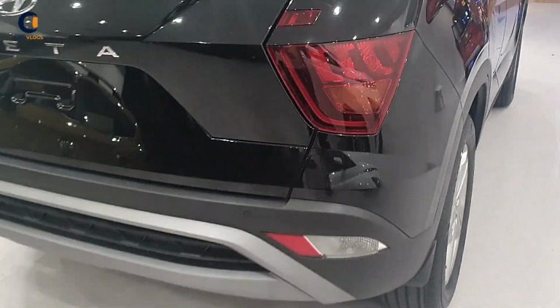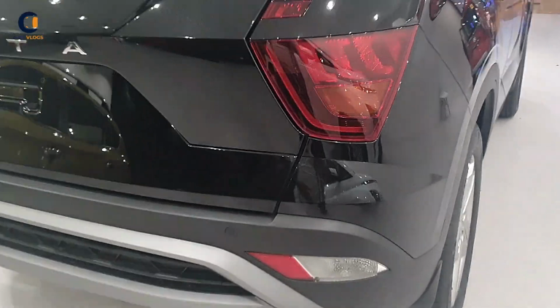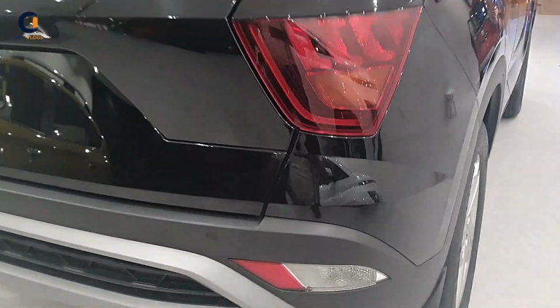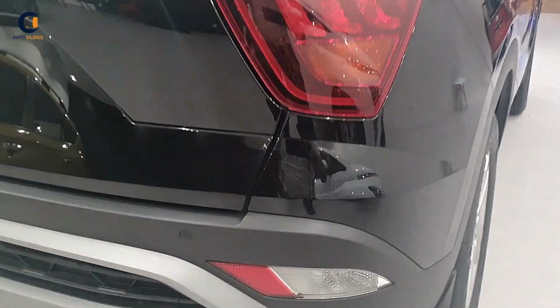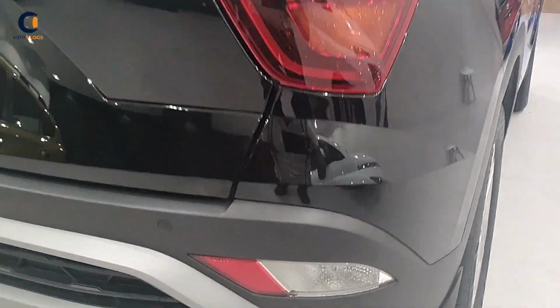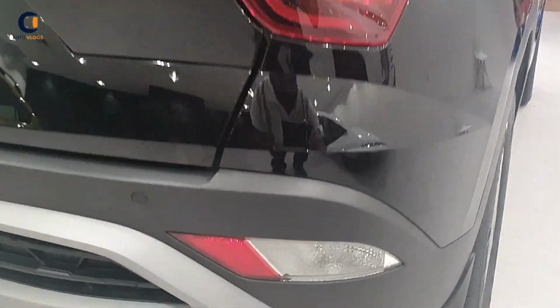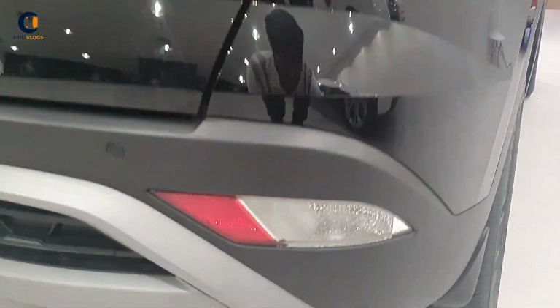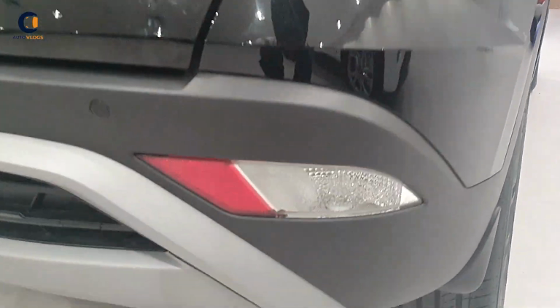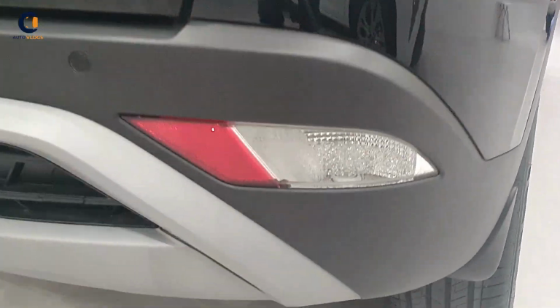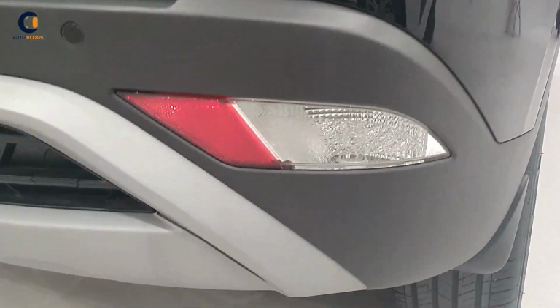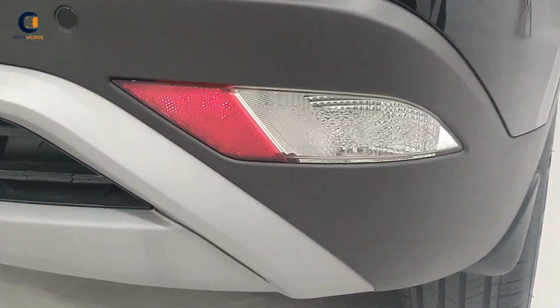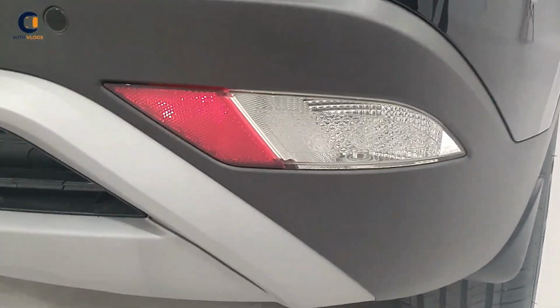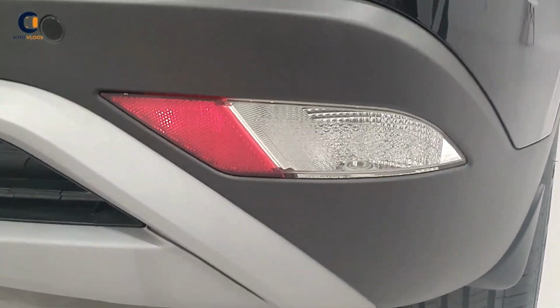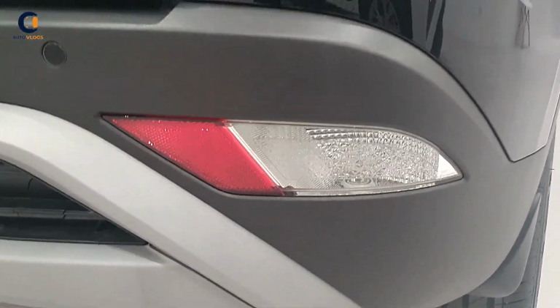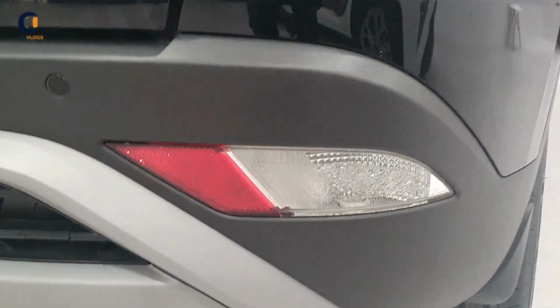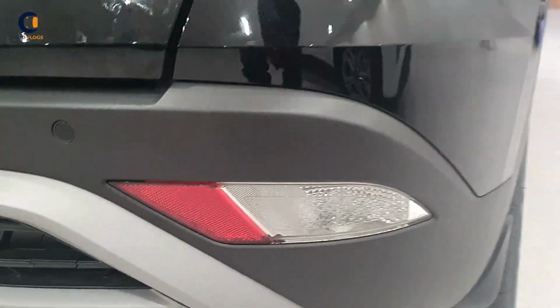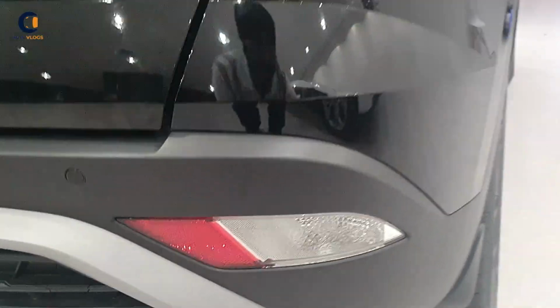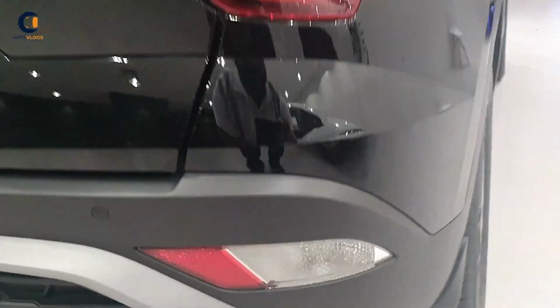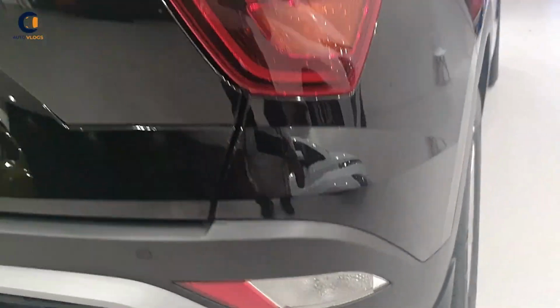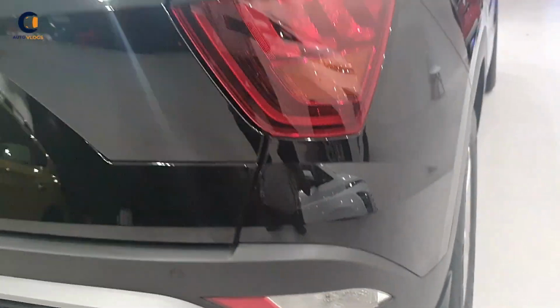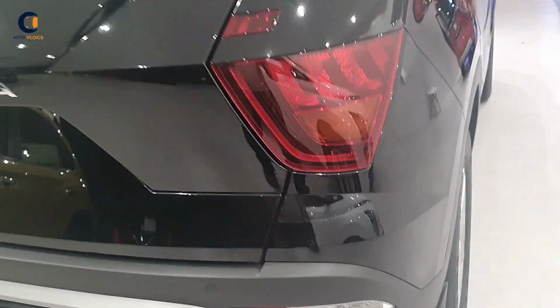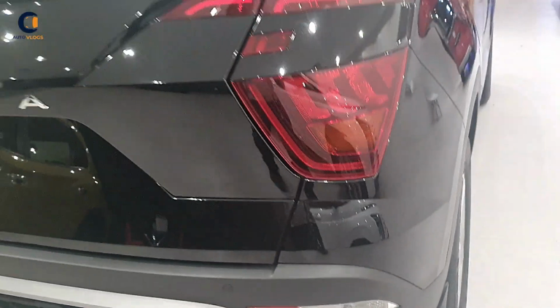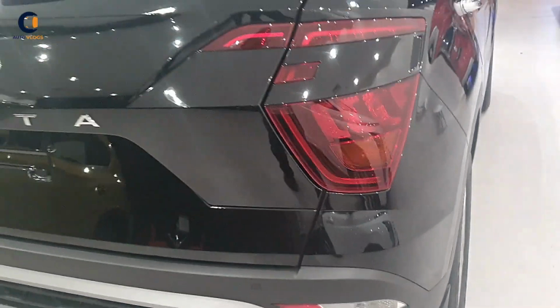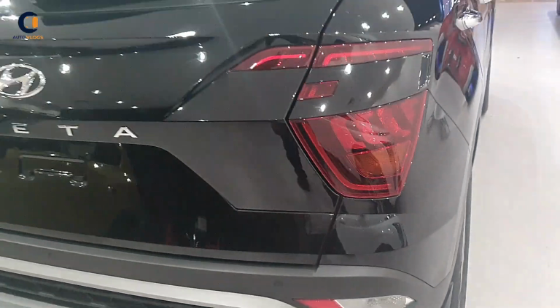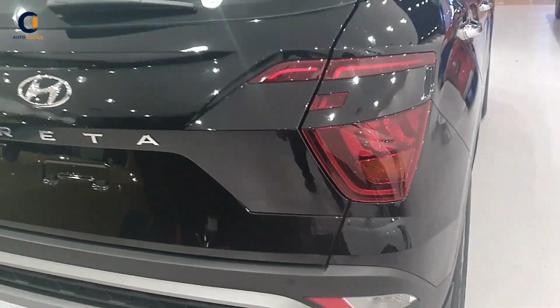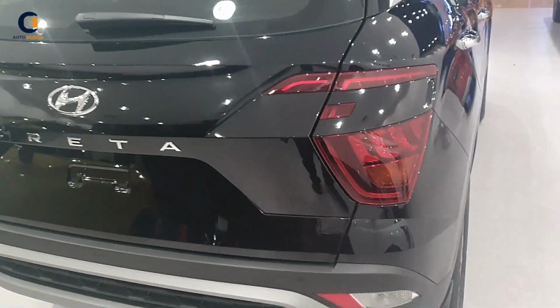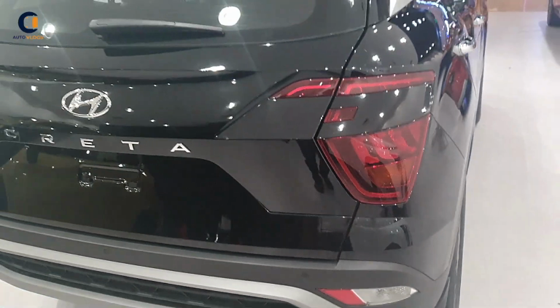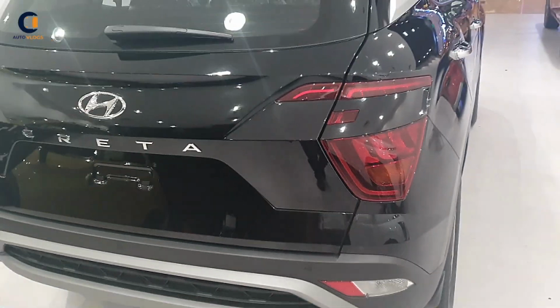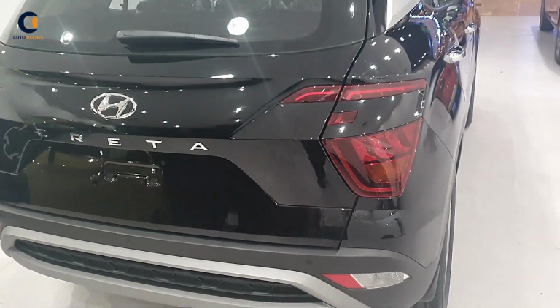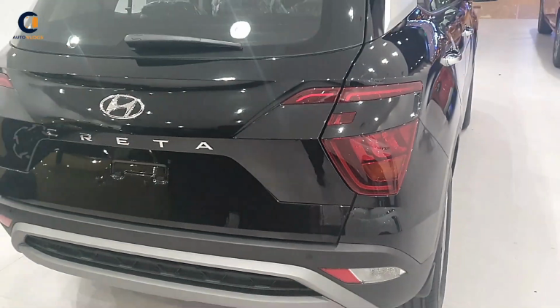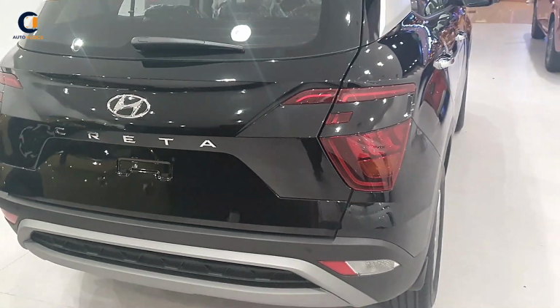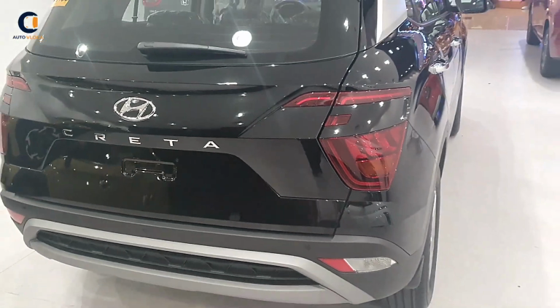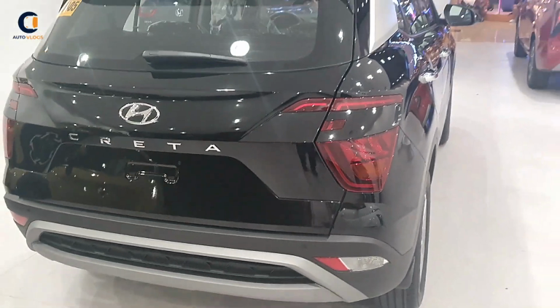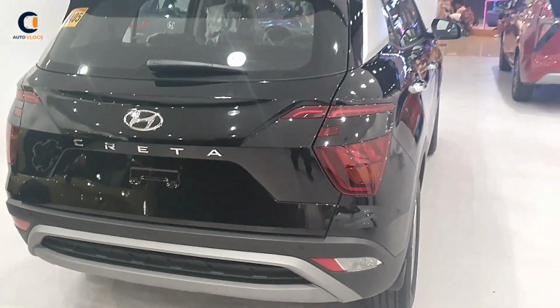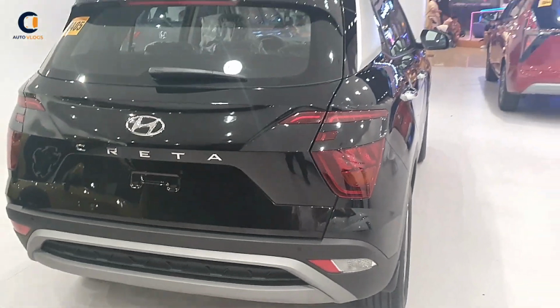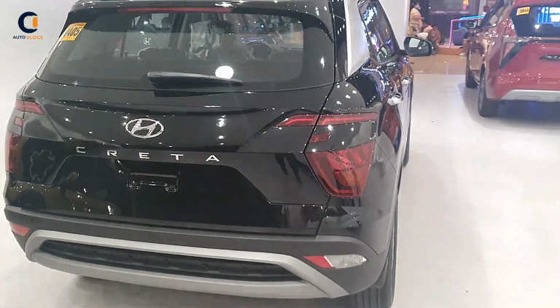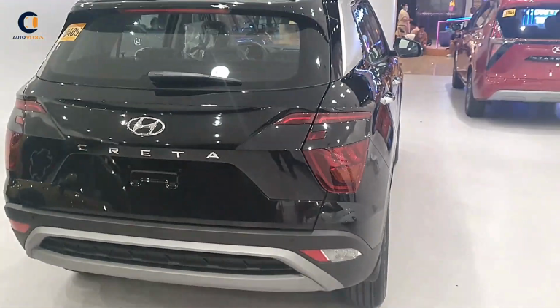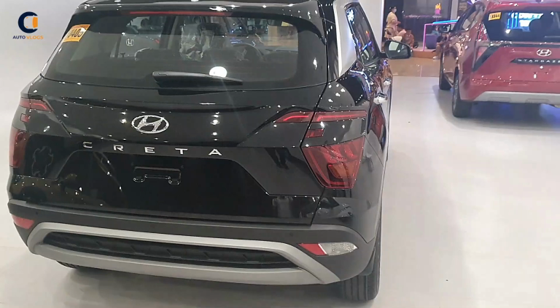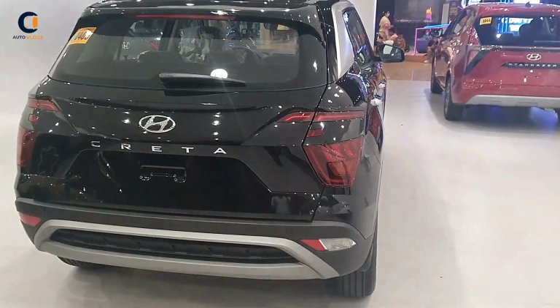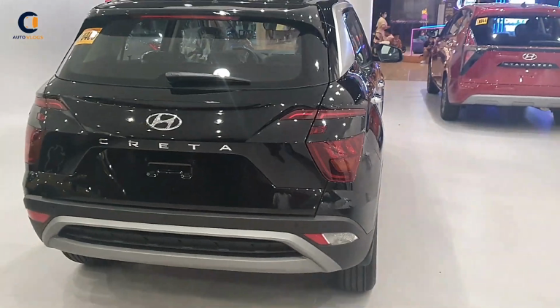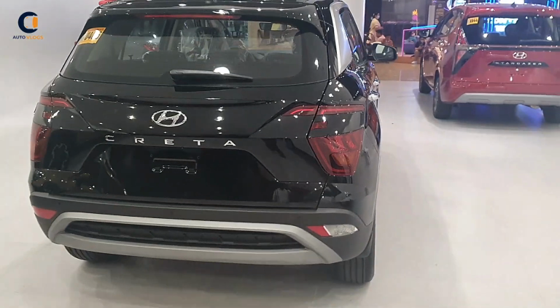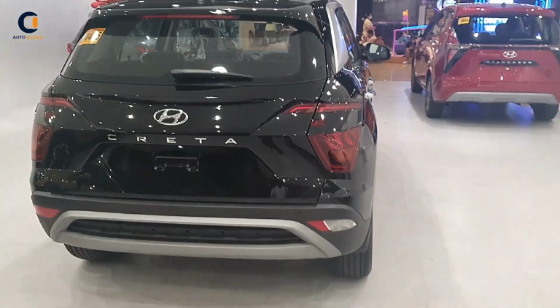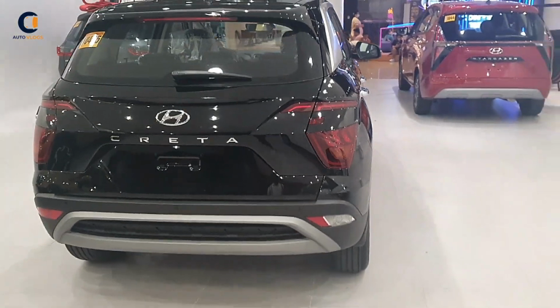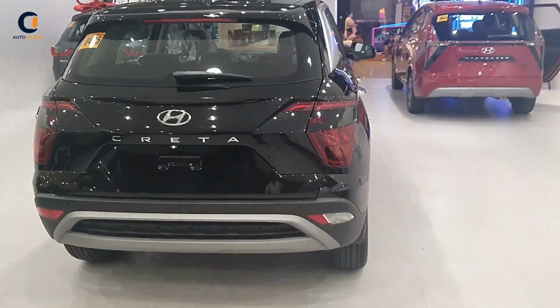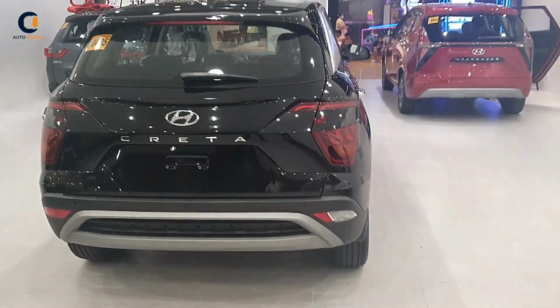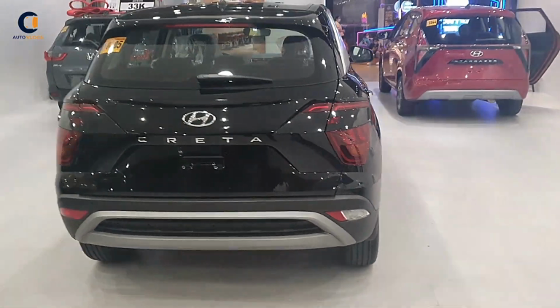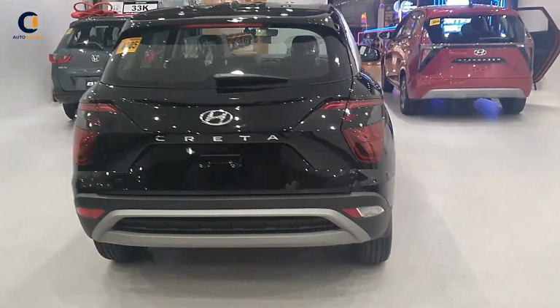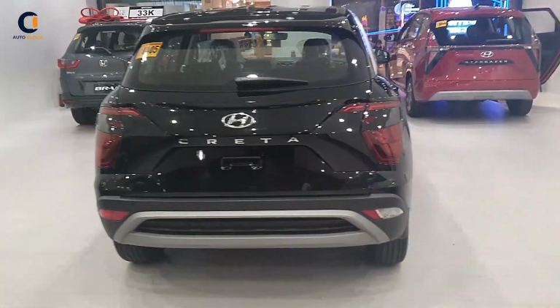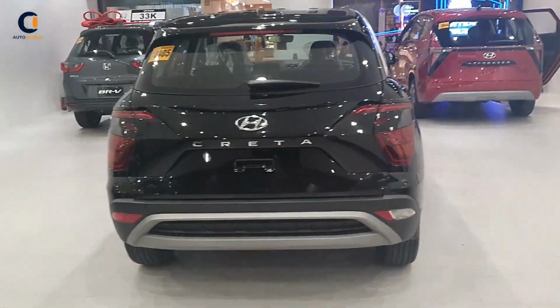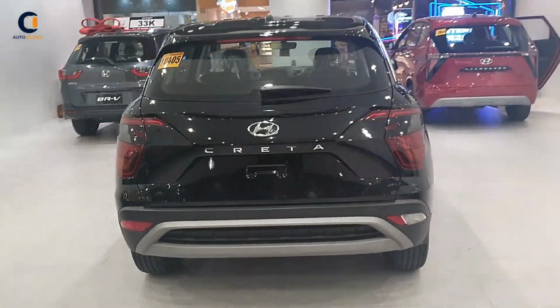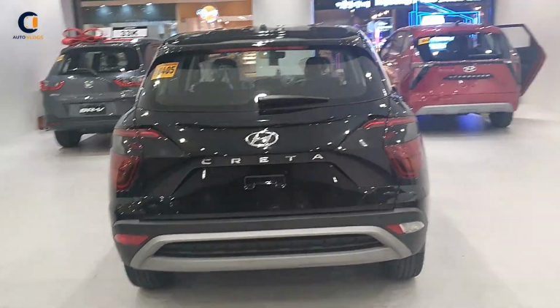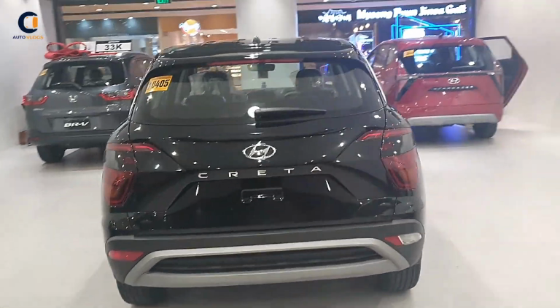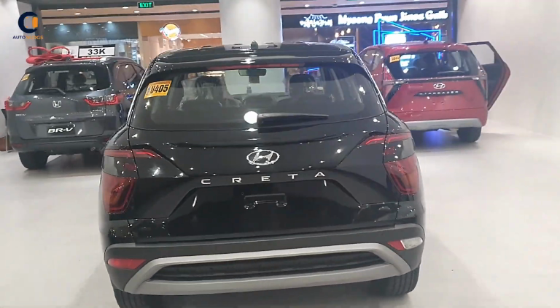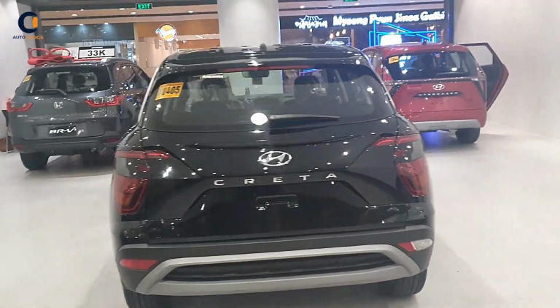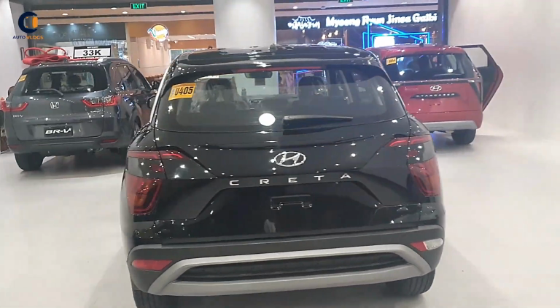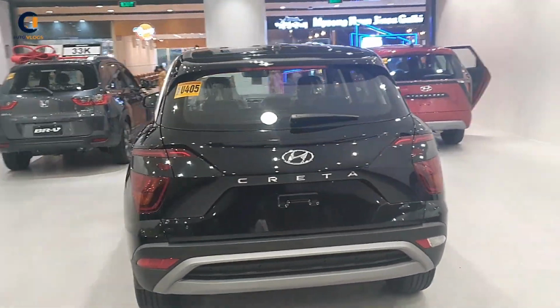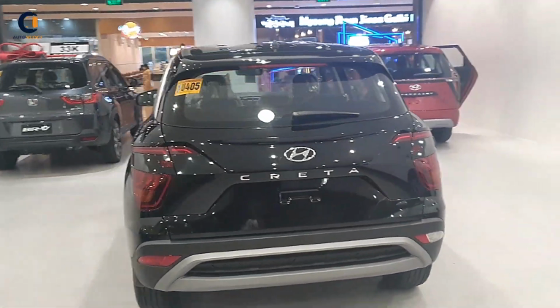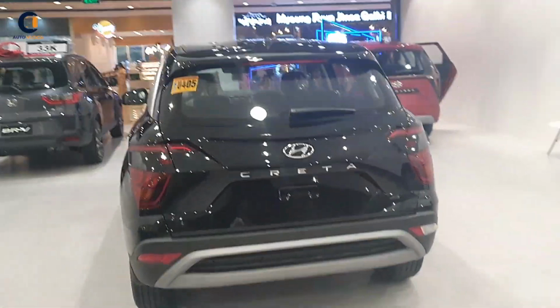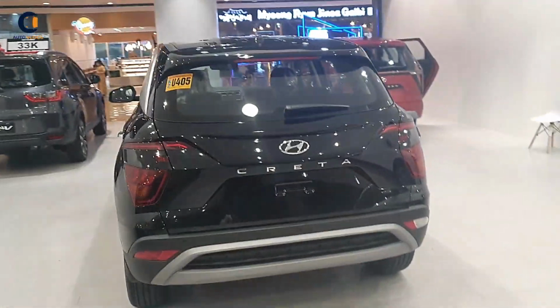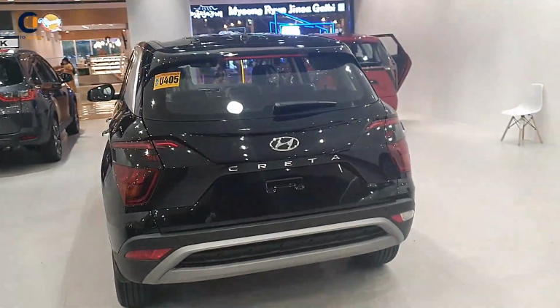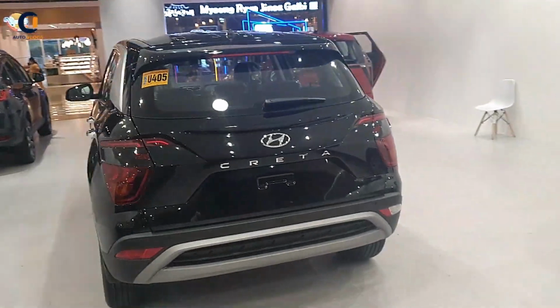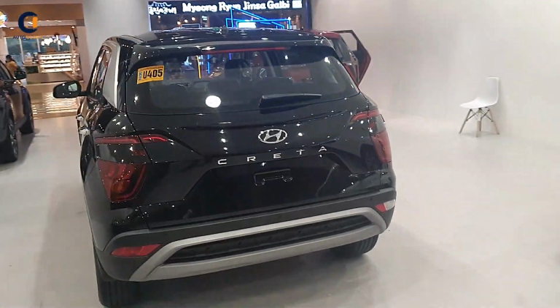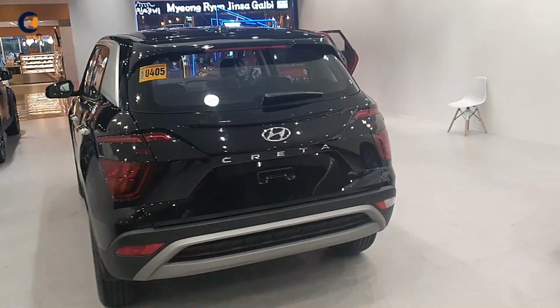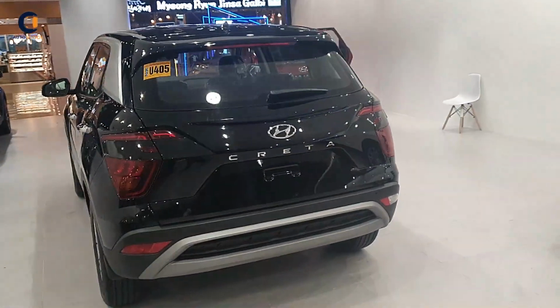The main attraction at the back are the tail lamps — a very stylish and beautiful design — with the reverse lamp positioned at the bottom. That covers the overall exterior design of the Hyundai Creta.